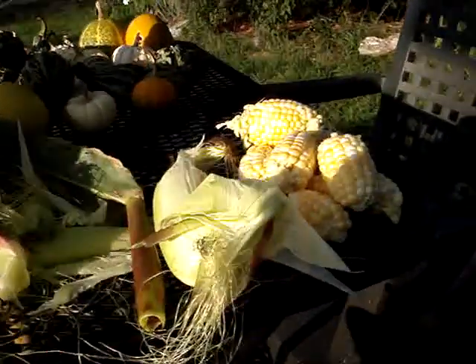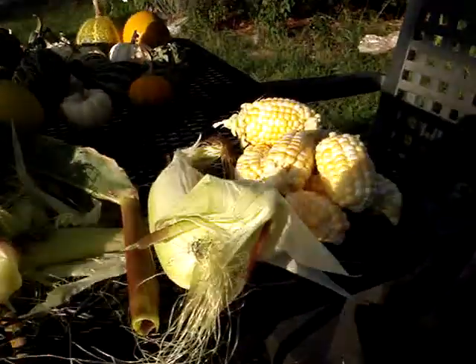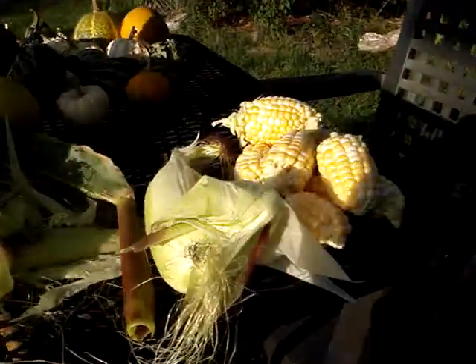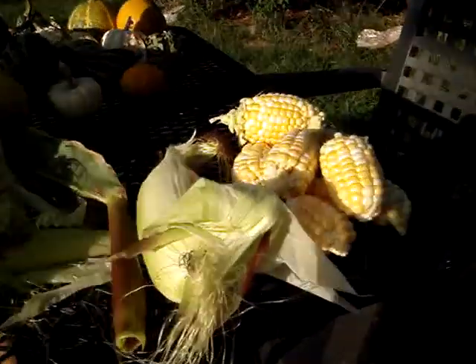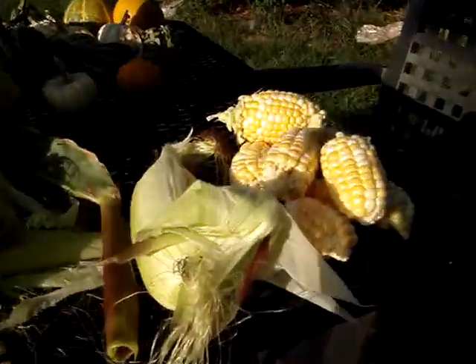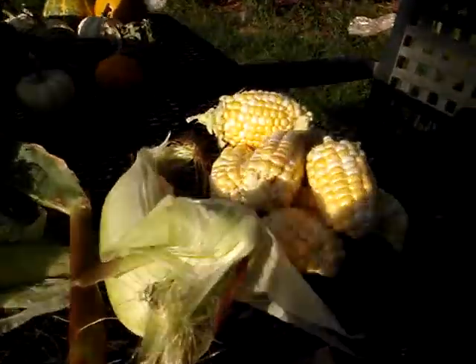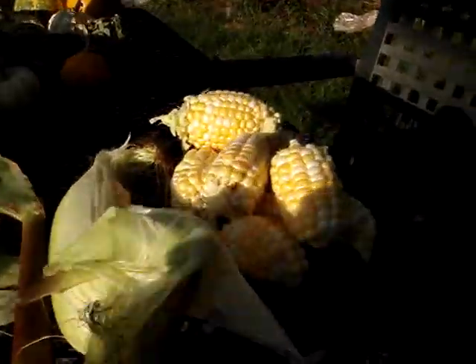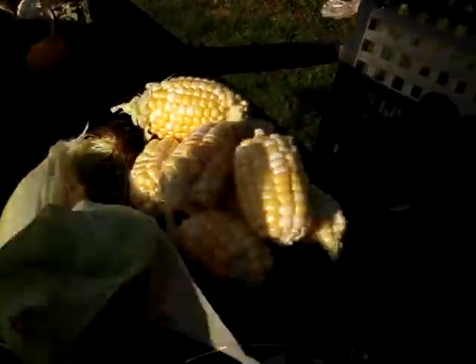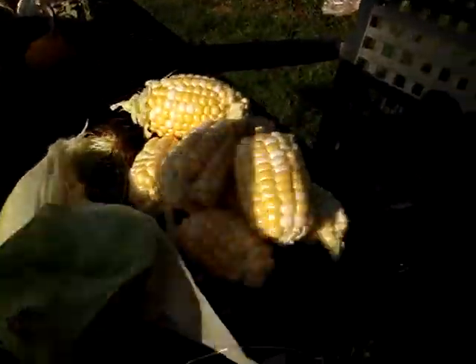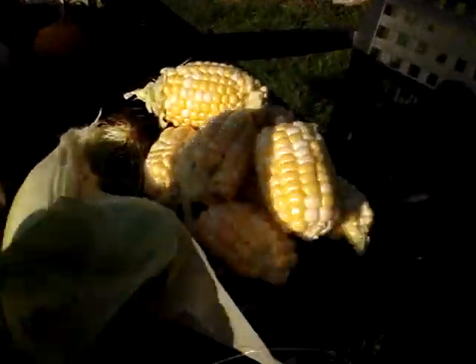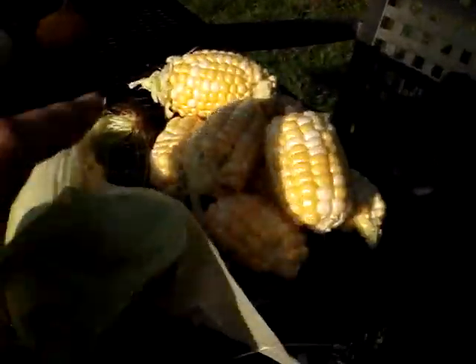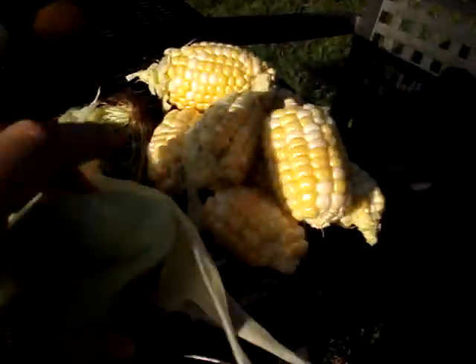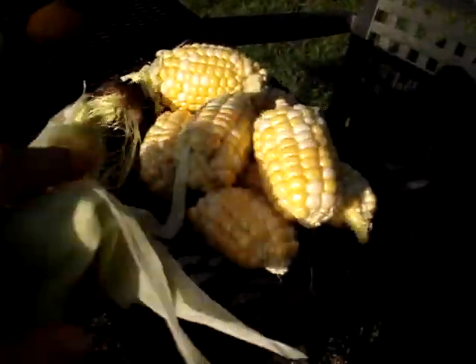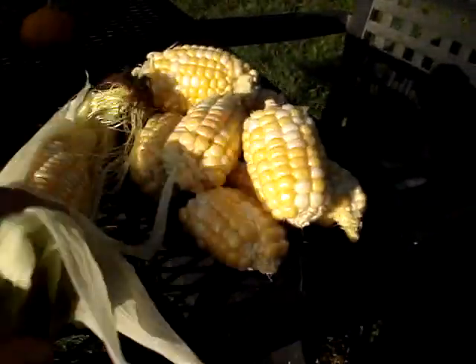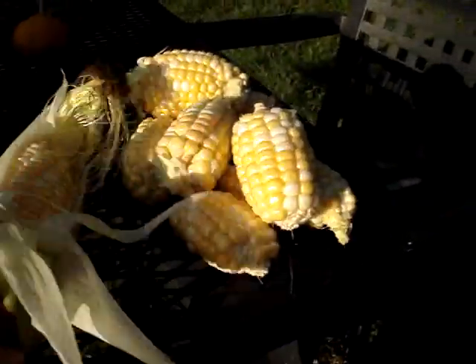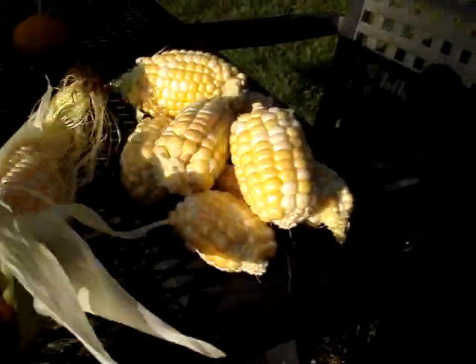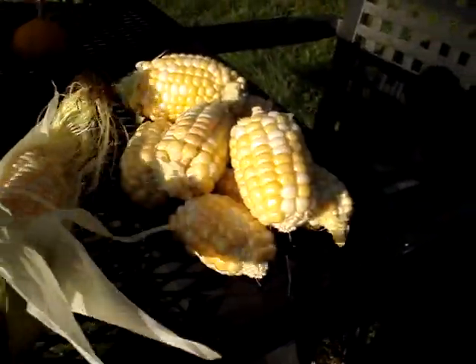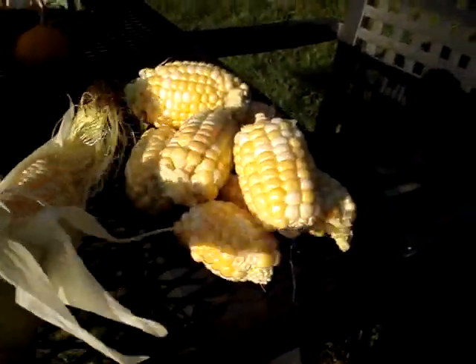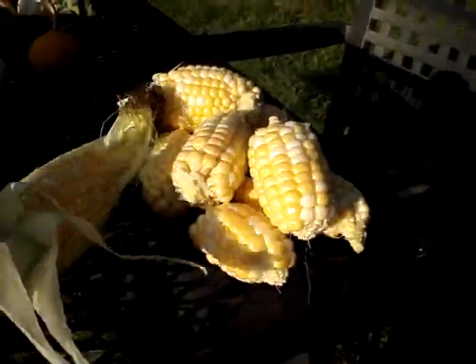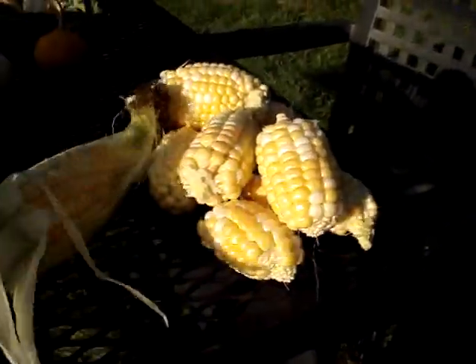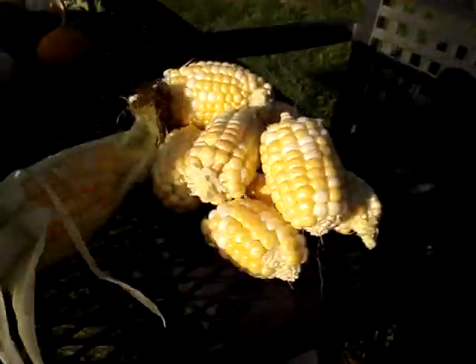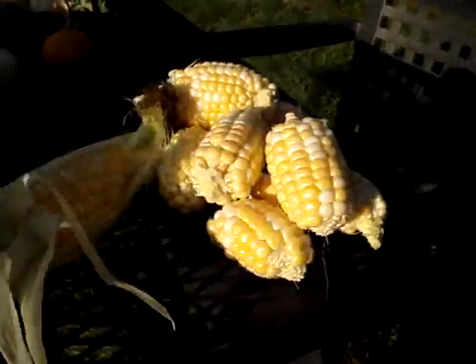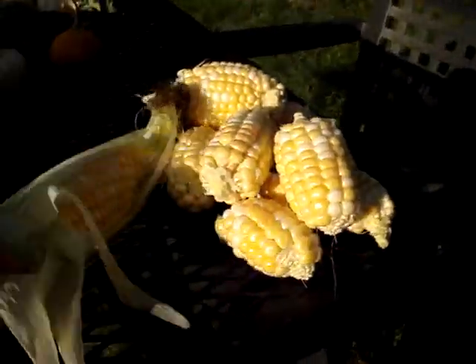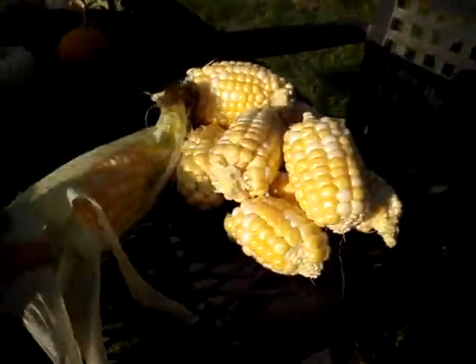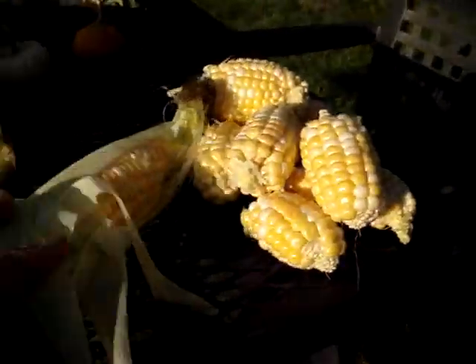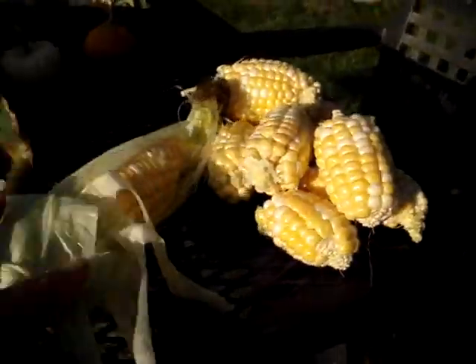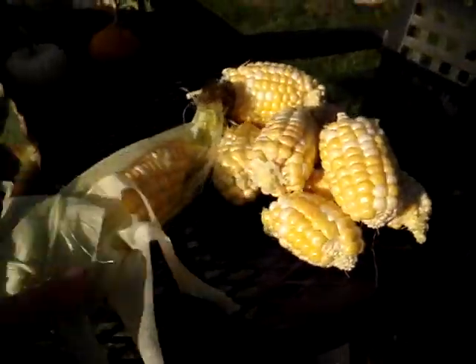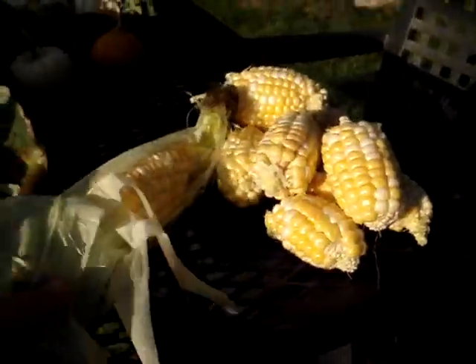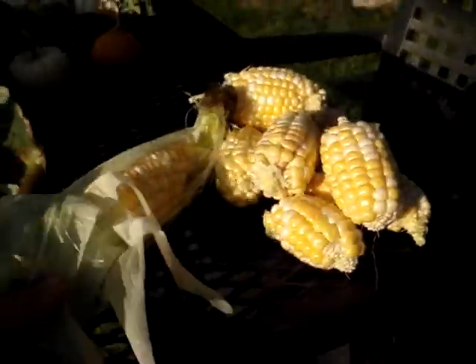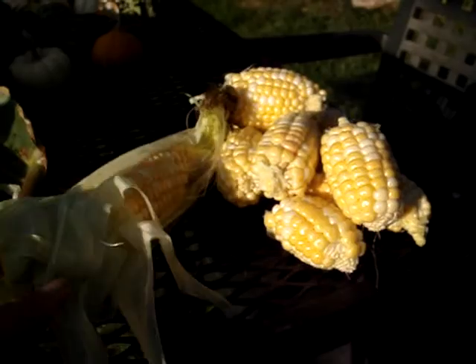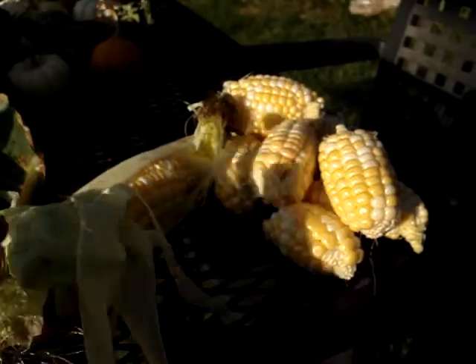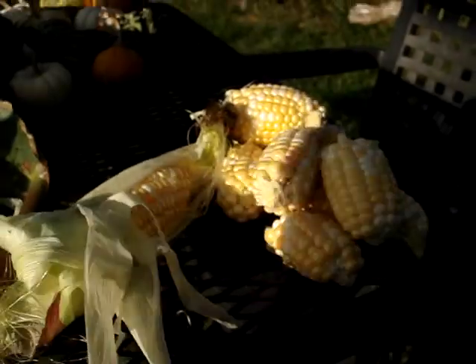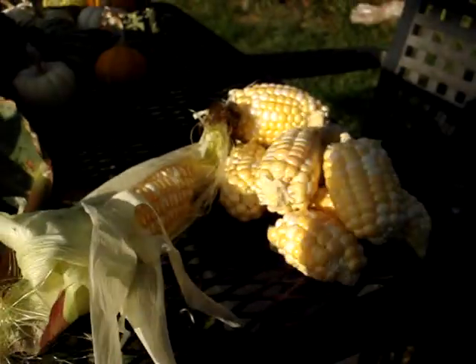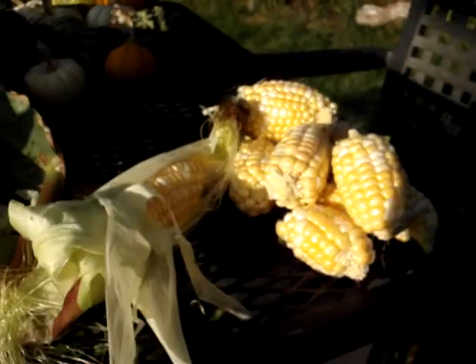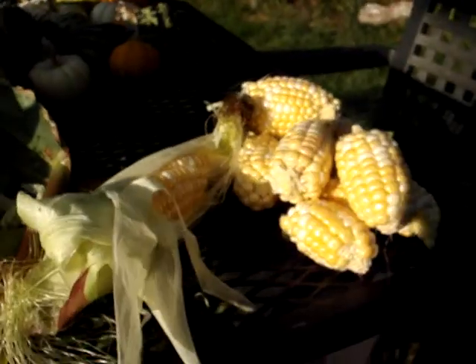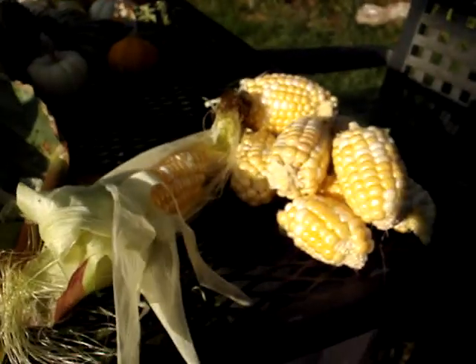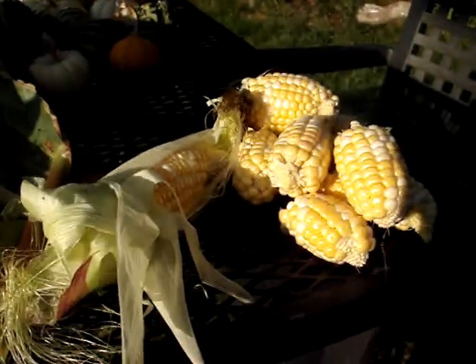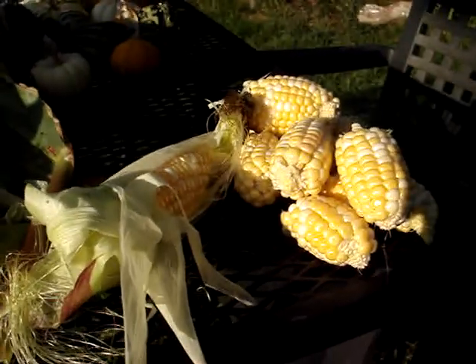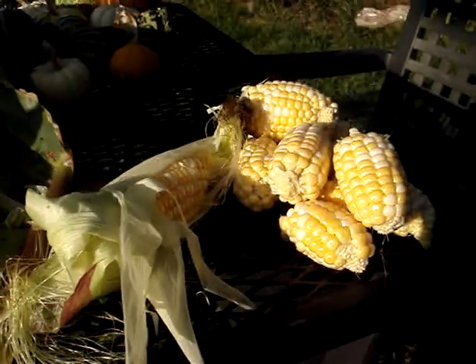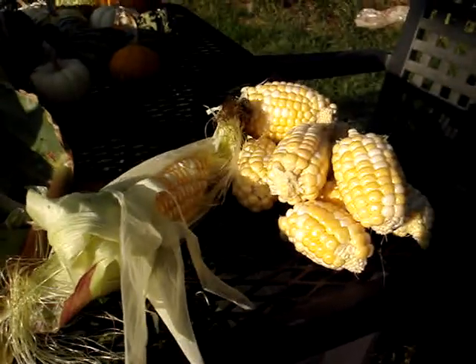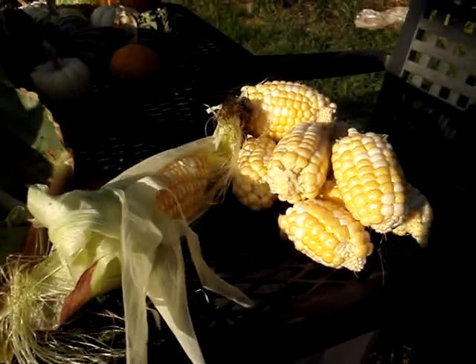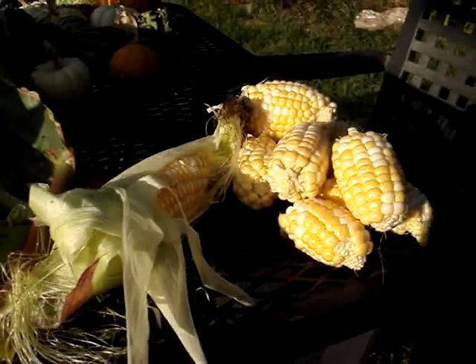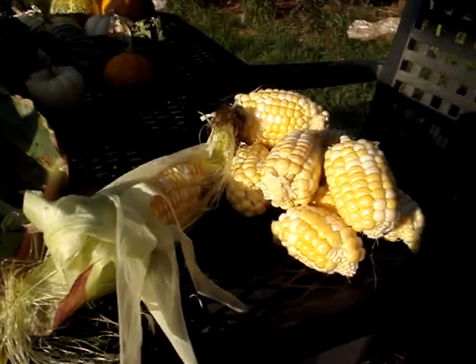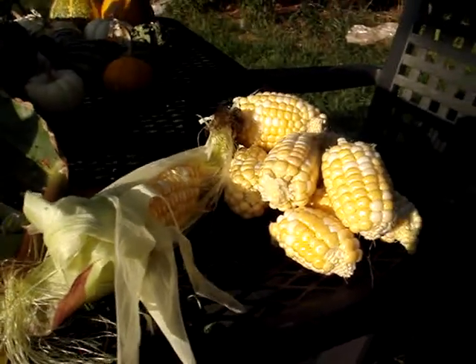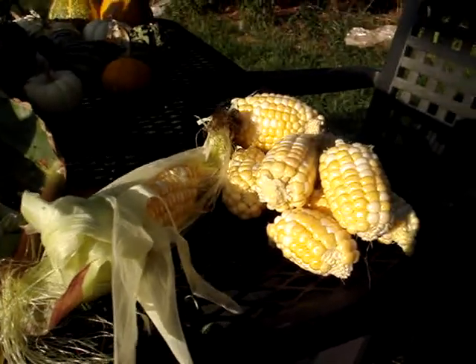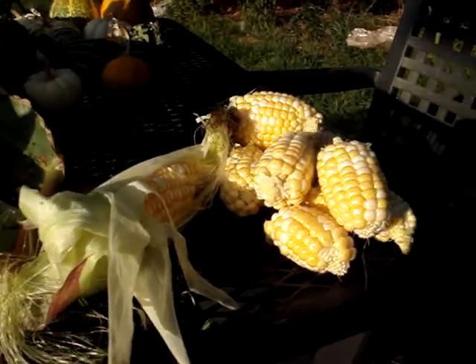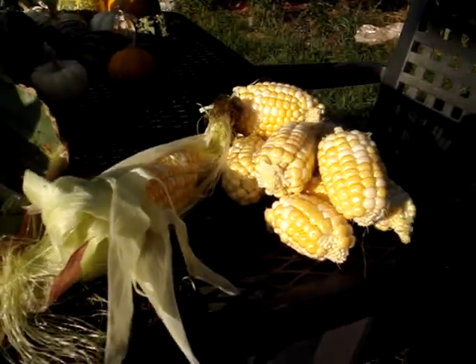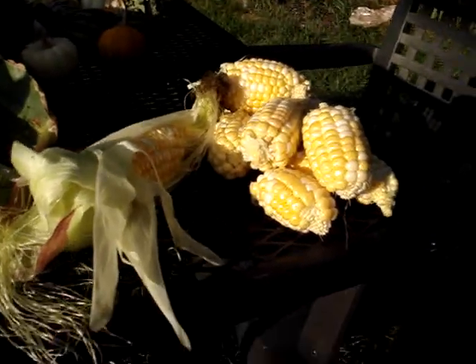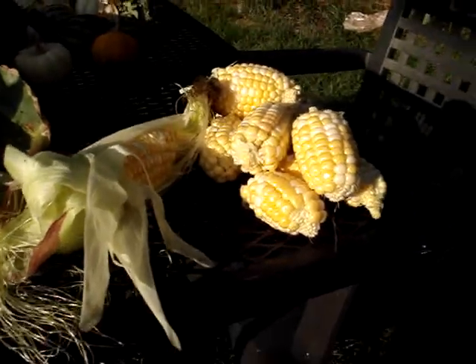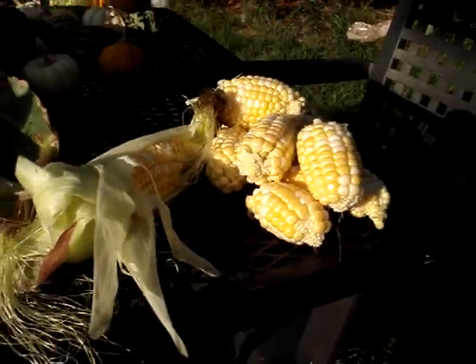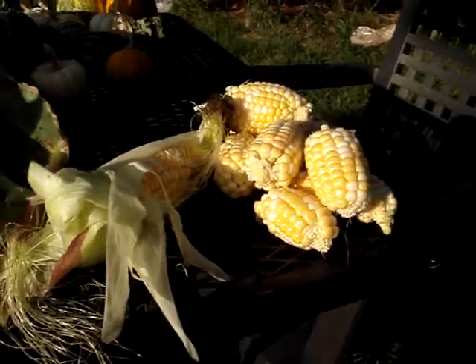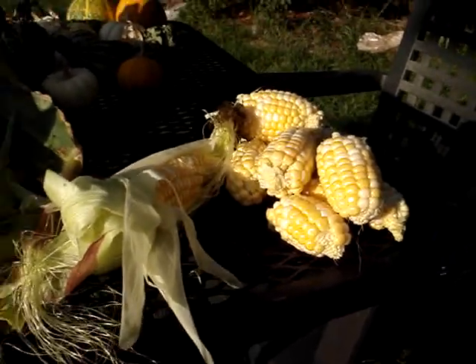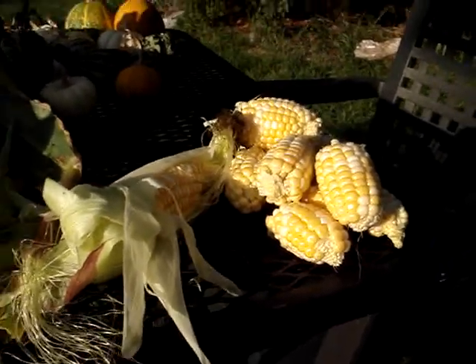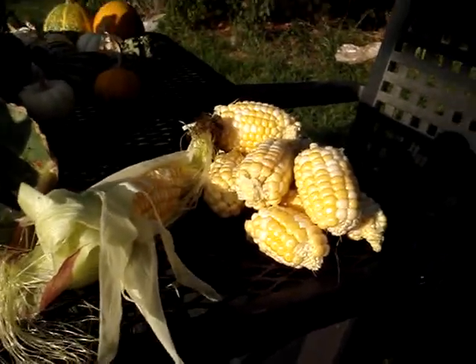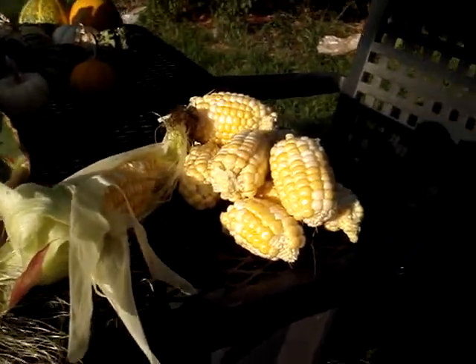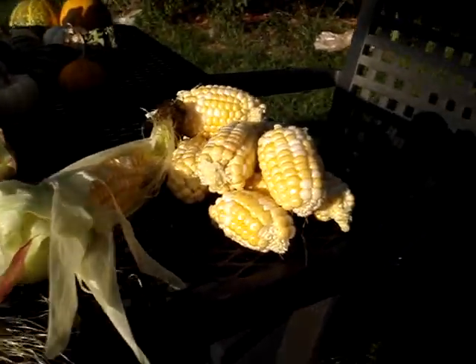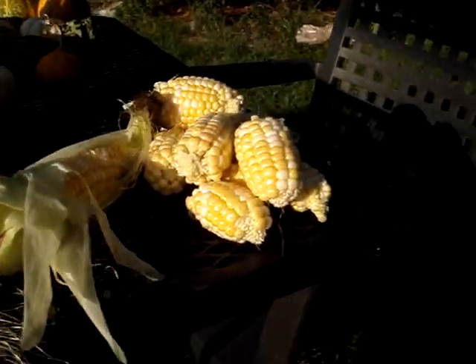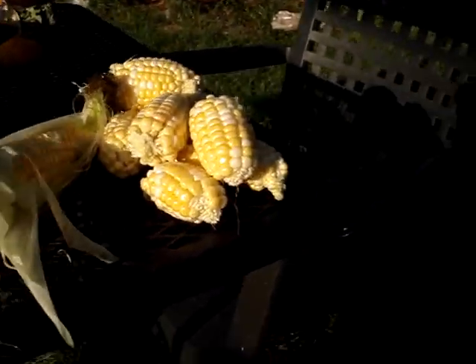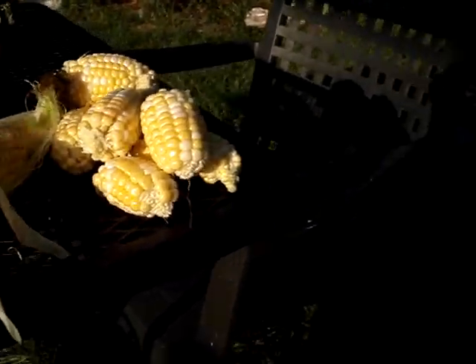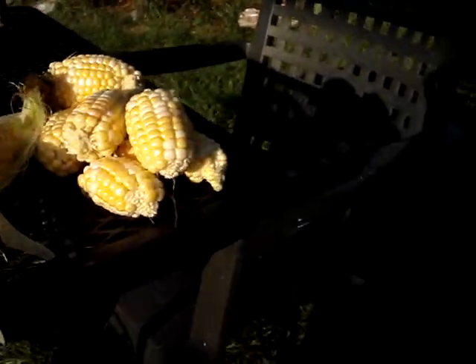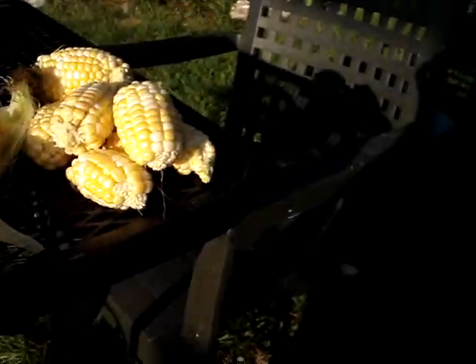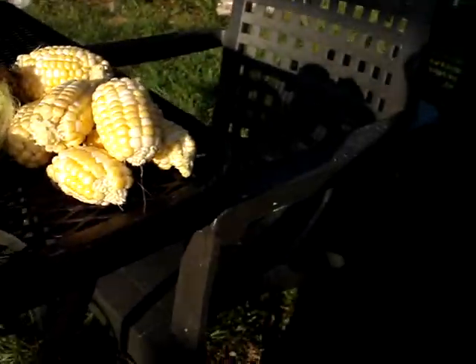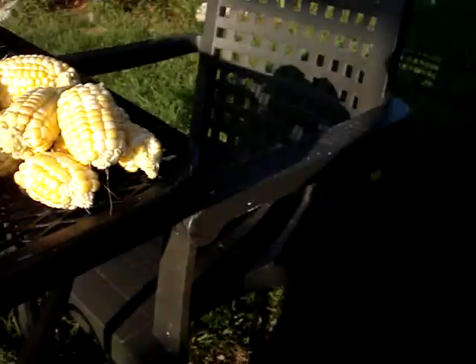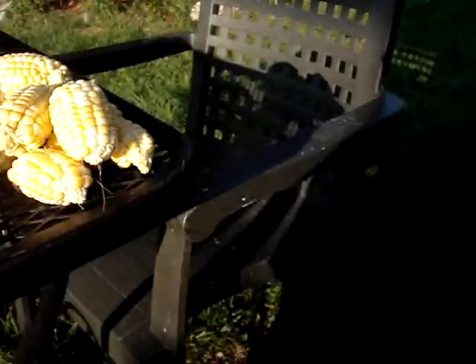That's the corn harvest. Well, actually there's a lot more out there — I just picked enough for dinner. Here's some more dog.